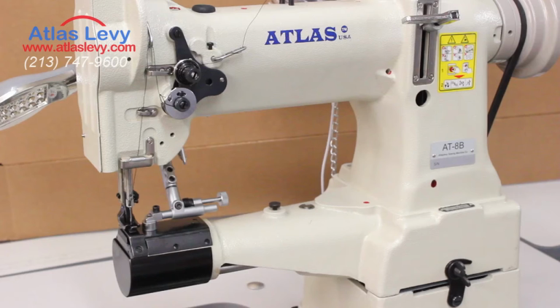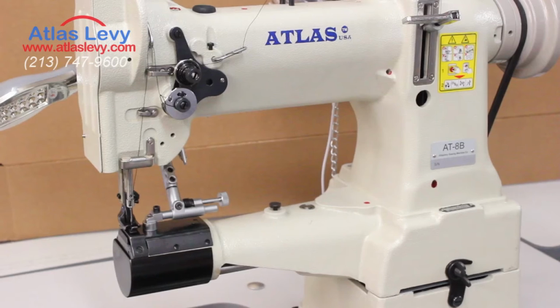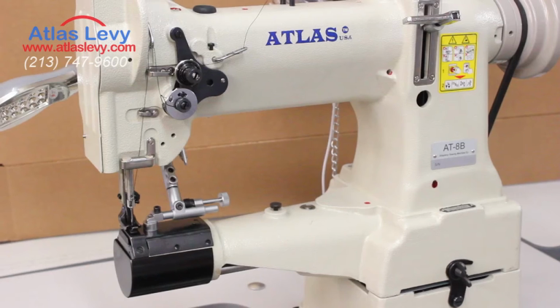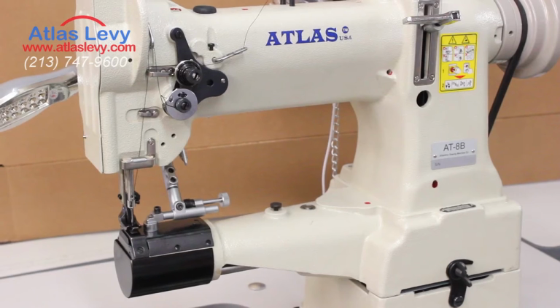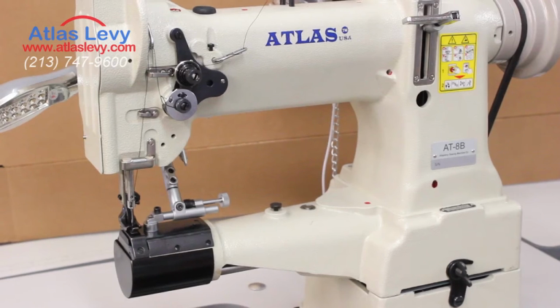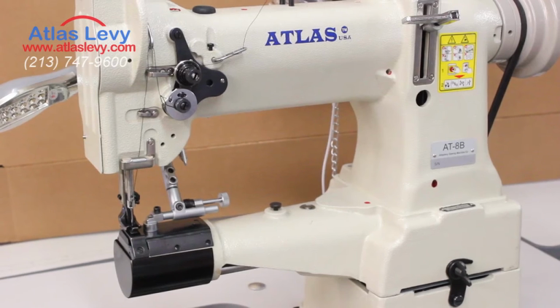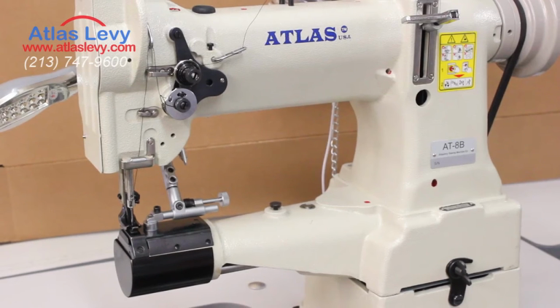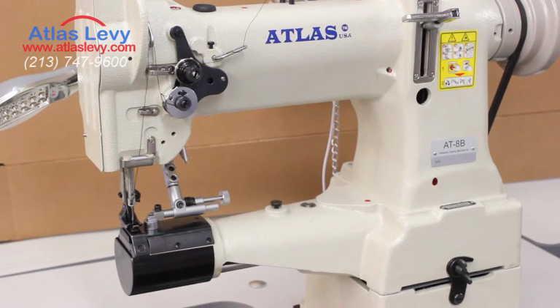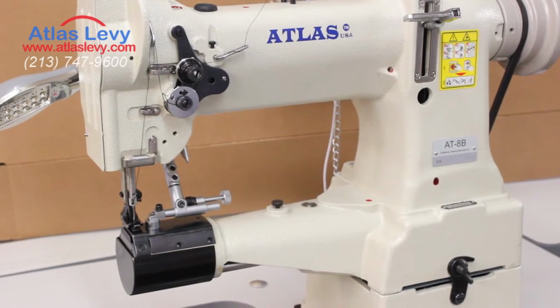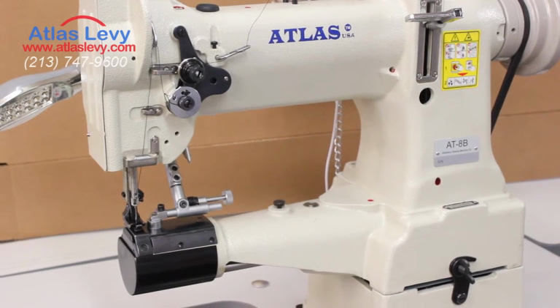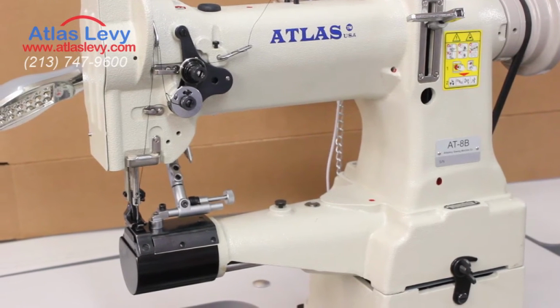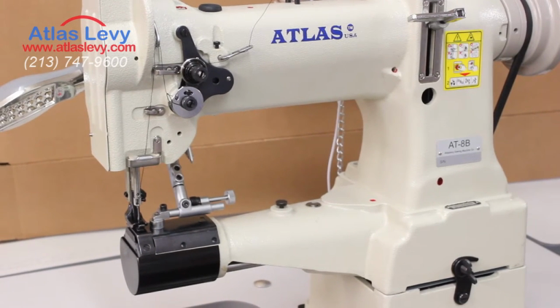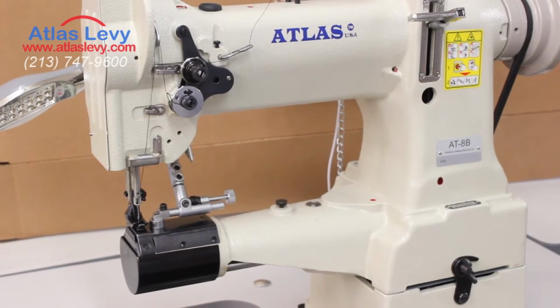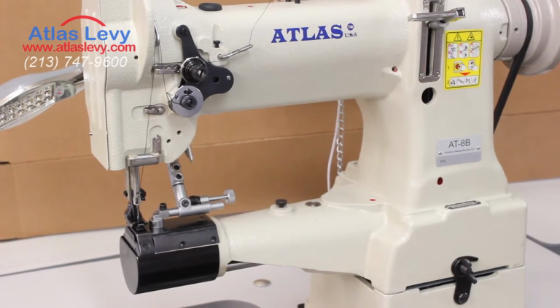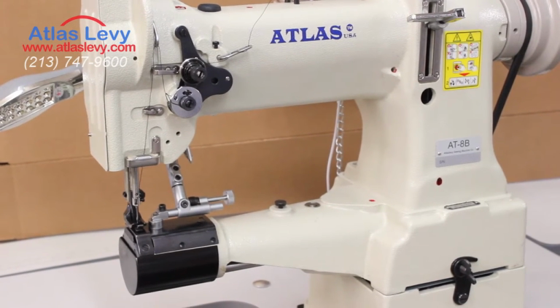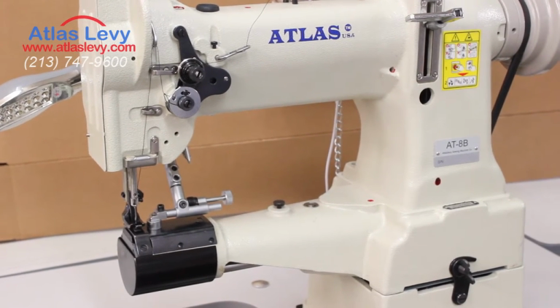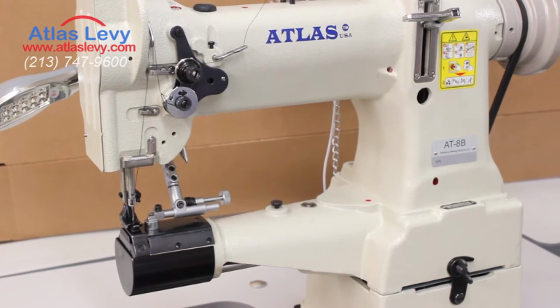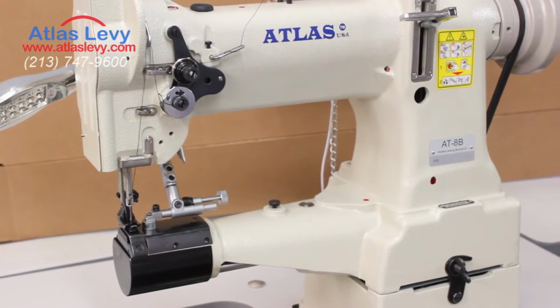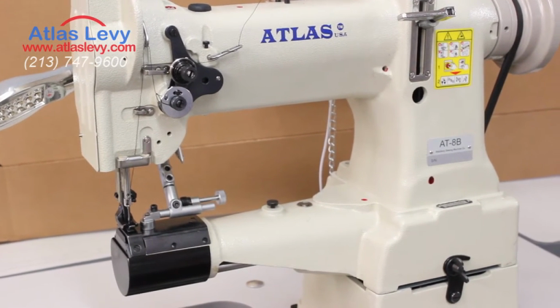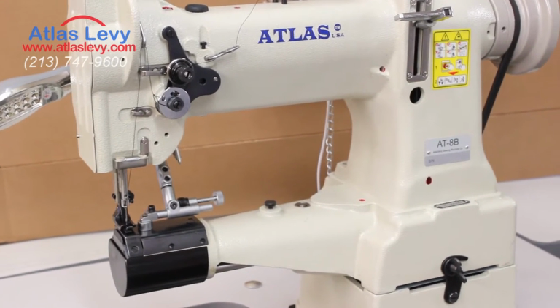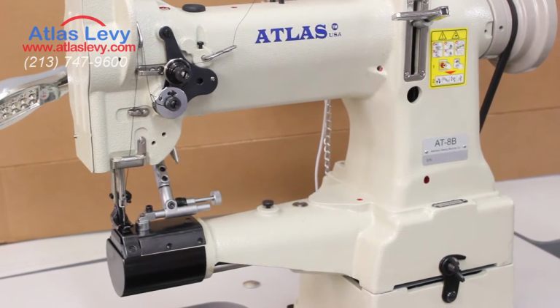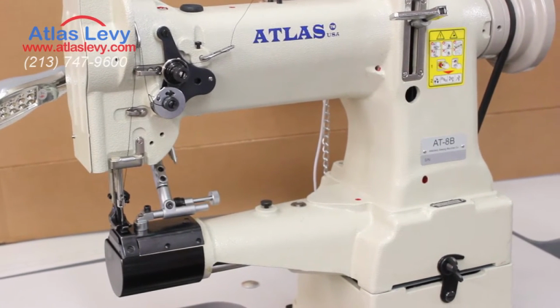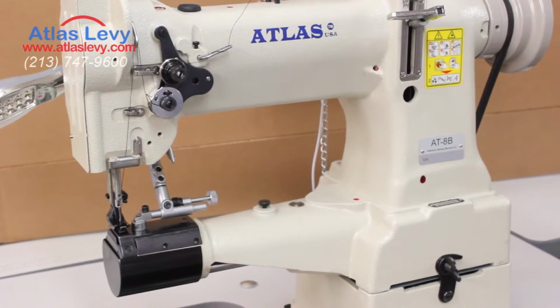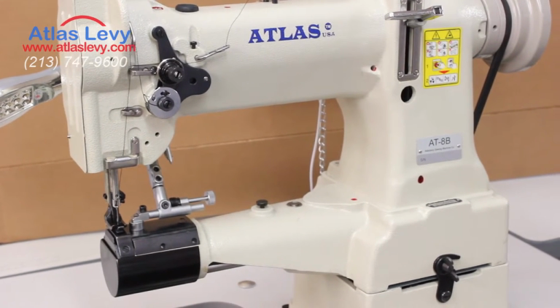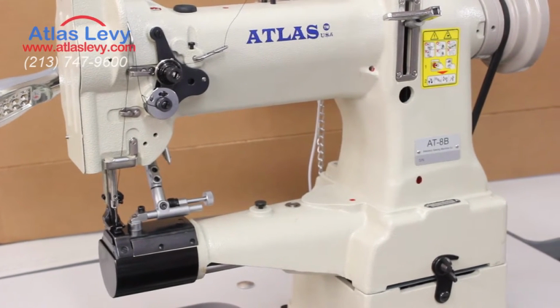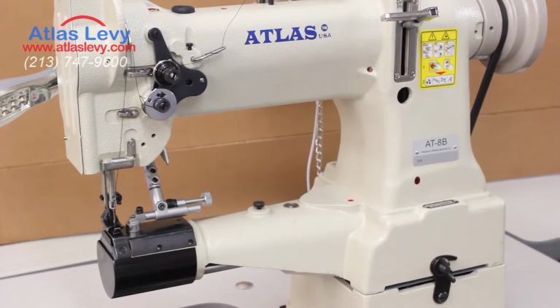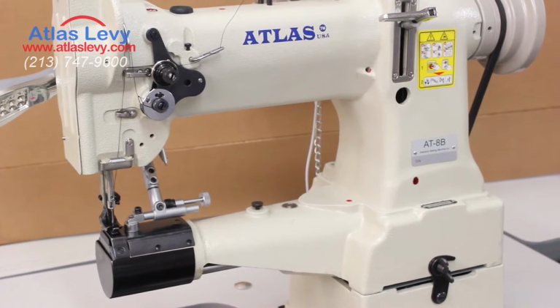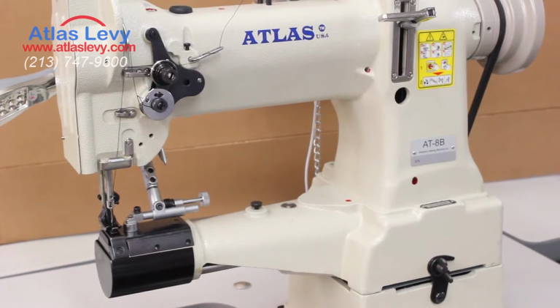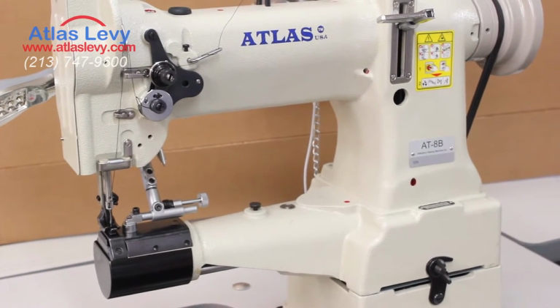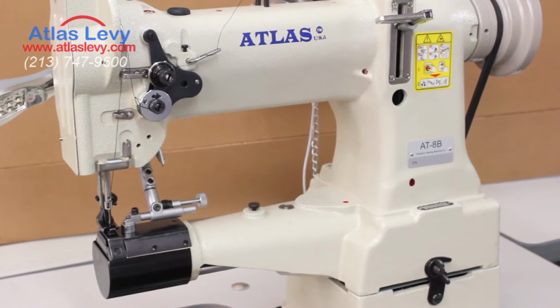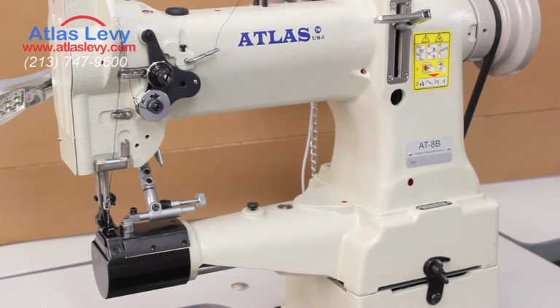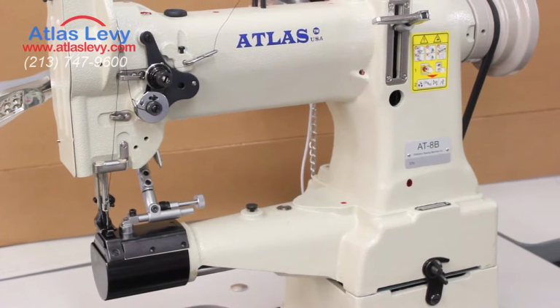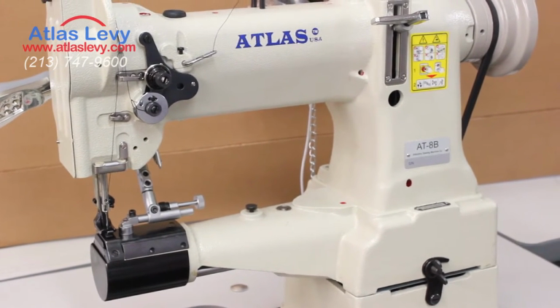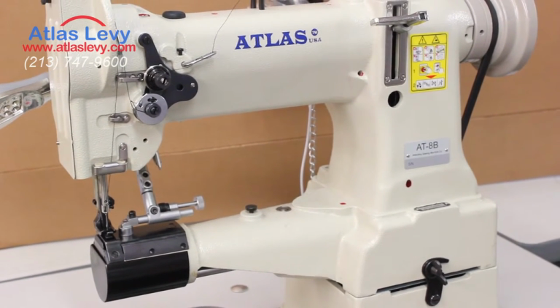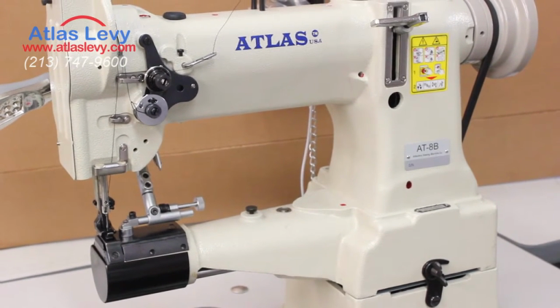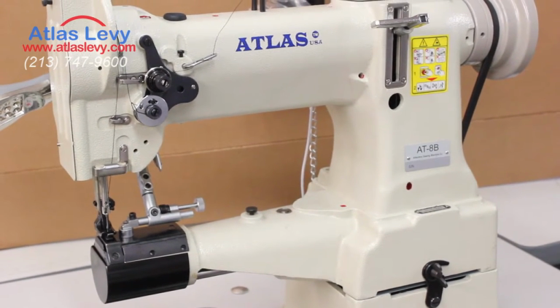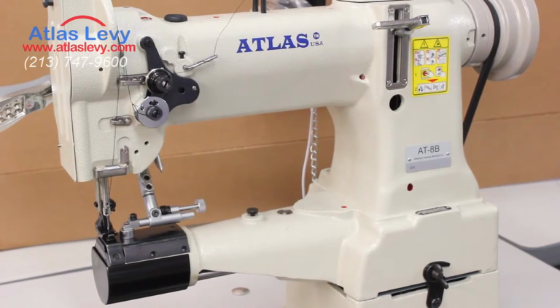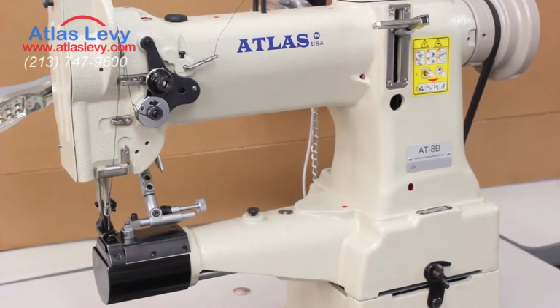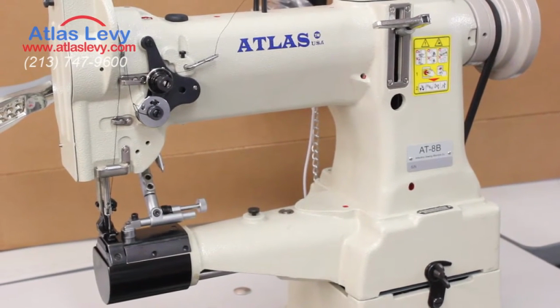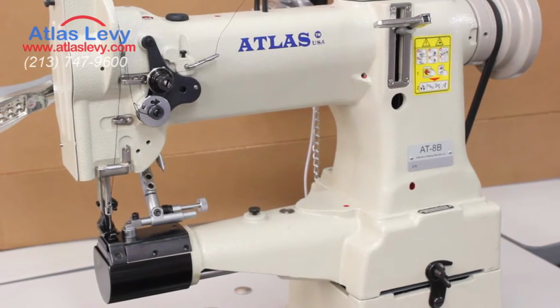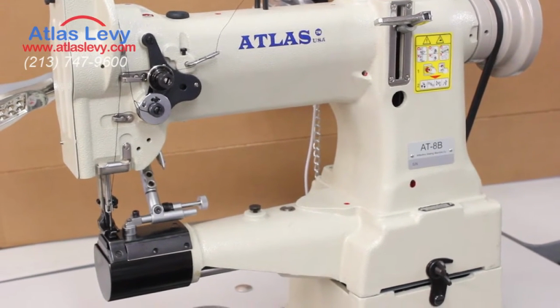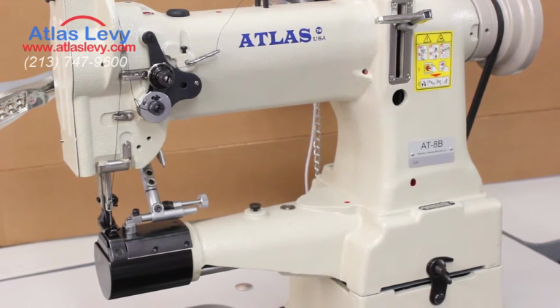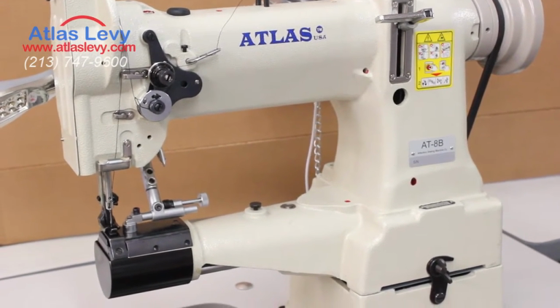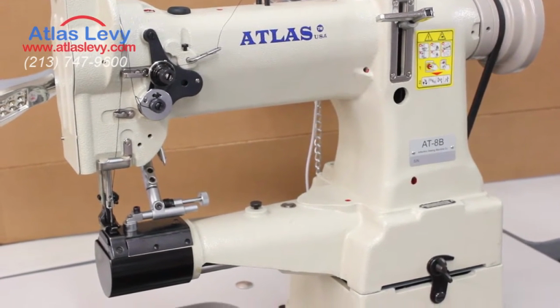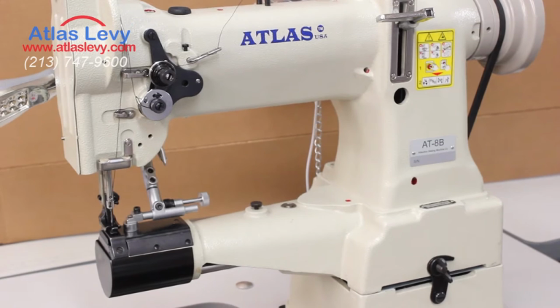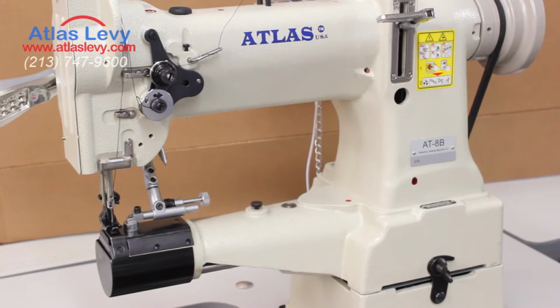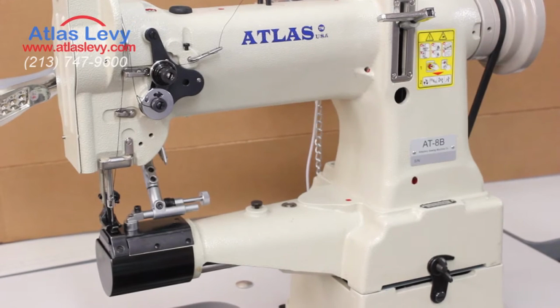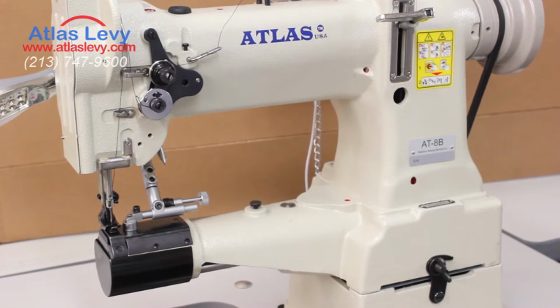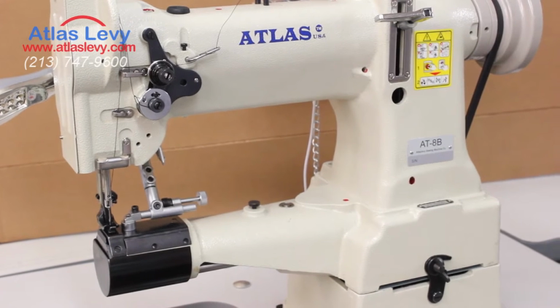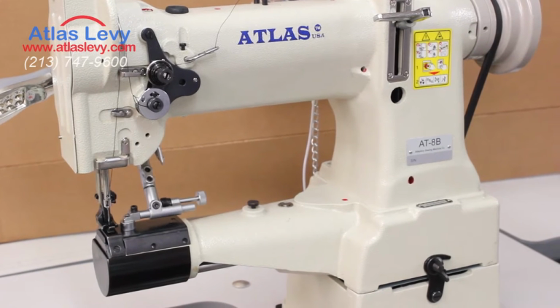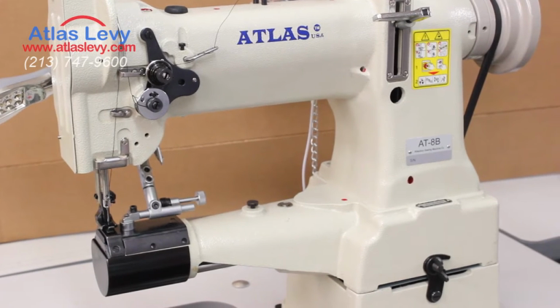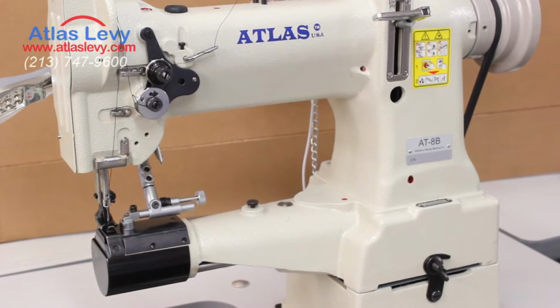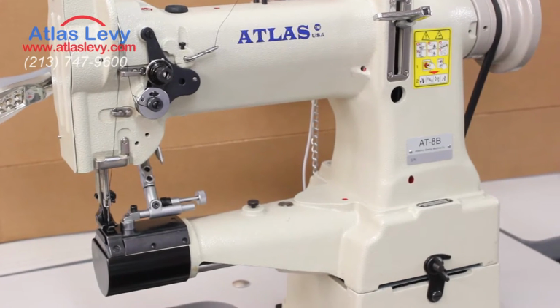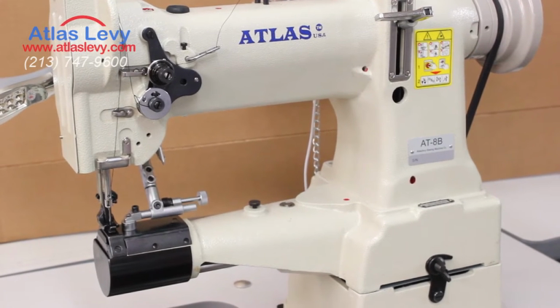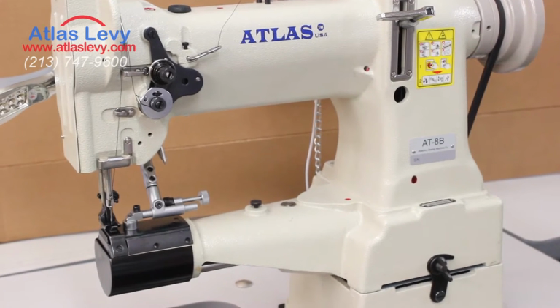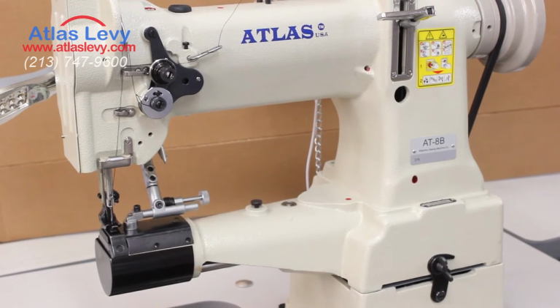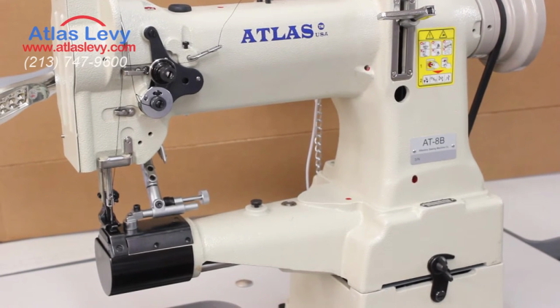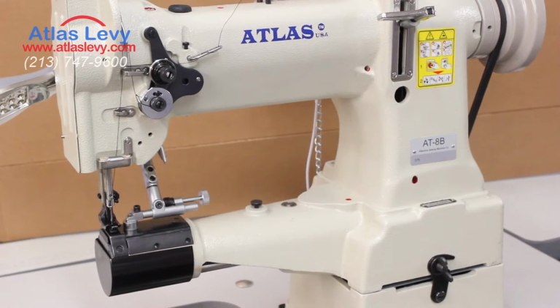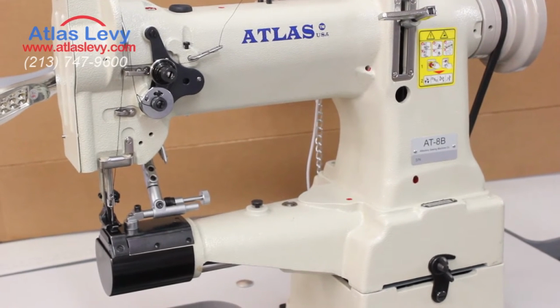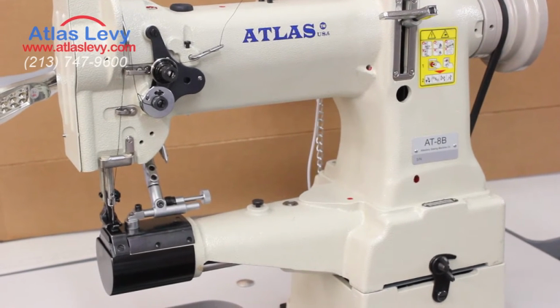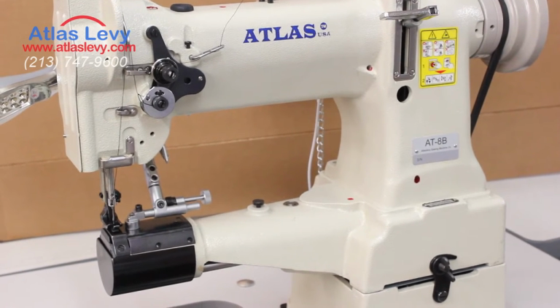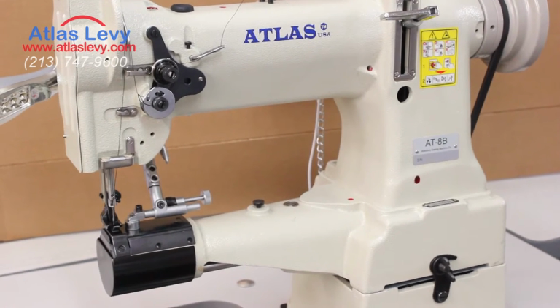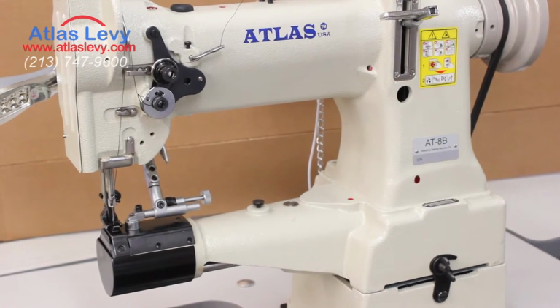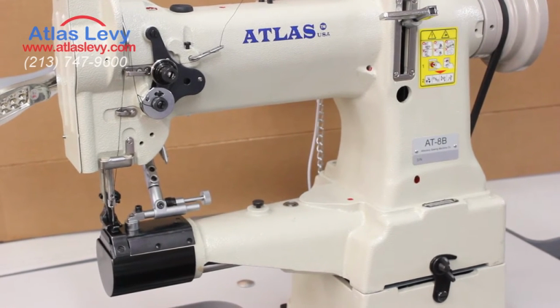This is Levy Sewing Machines. Today we're going to do a video demonstration of the AT-8B cylinder arm machine with the hemming attachment.